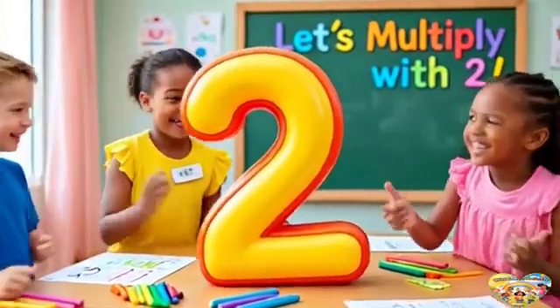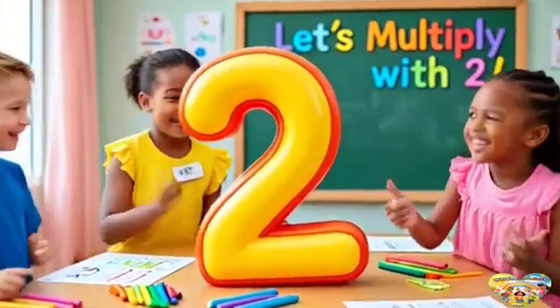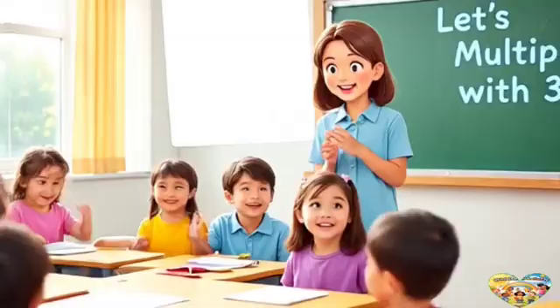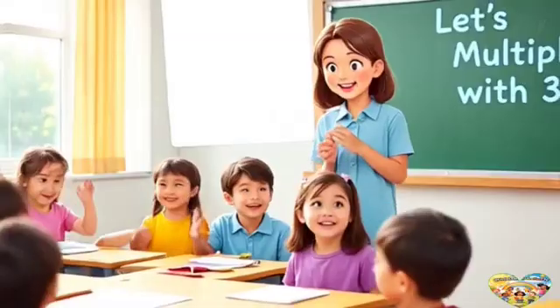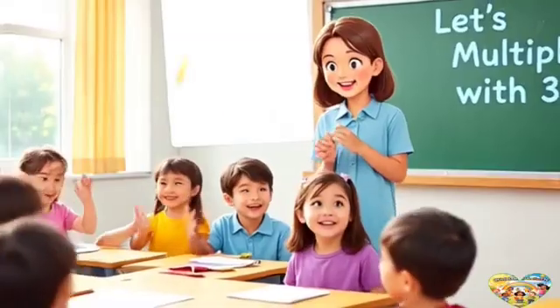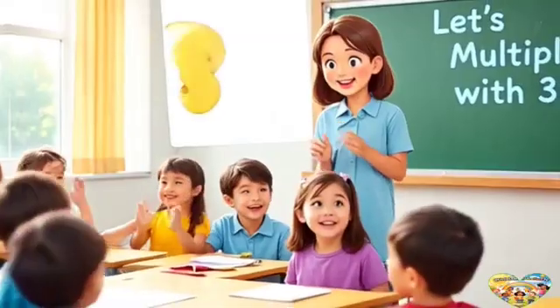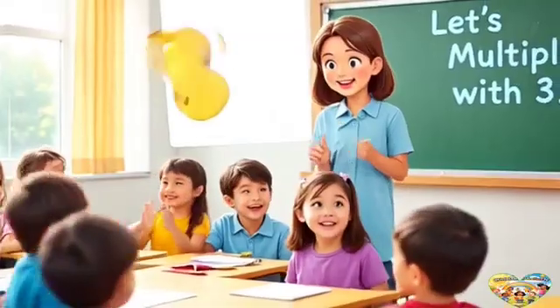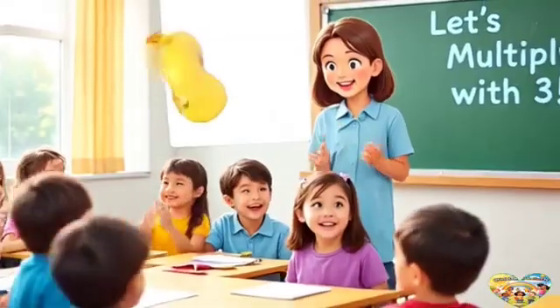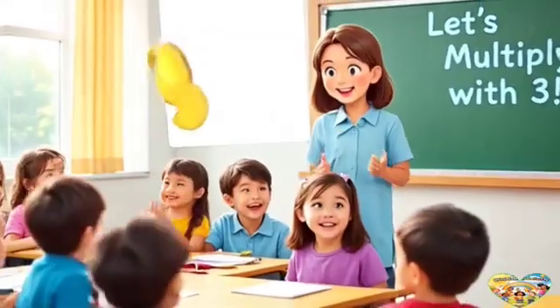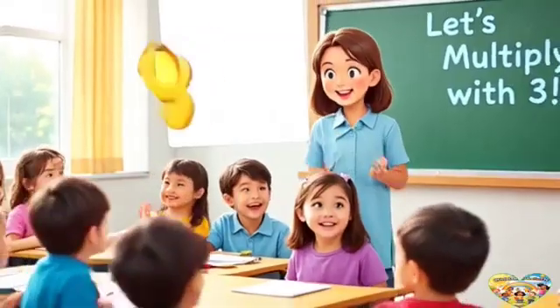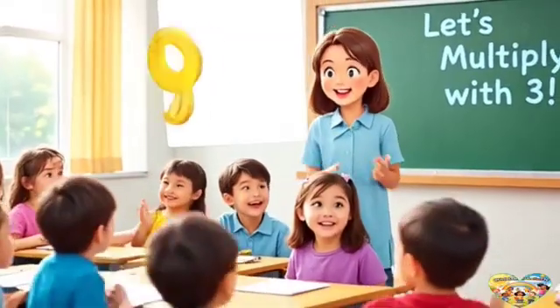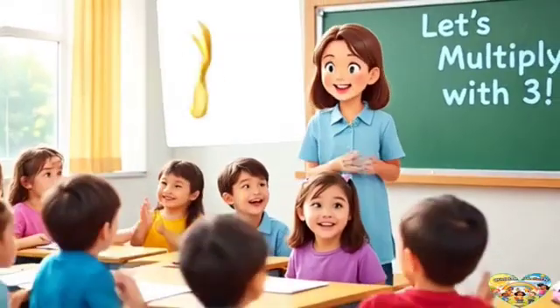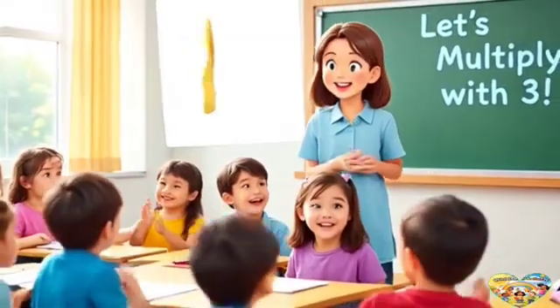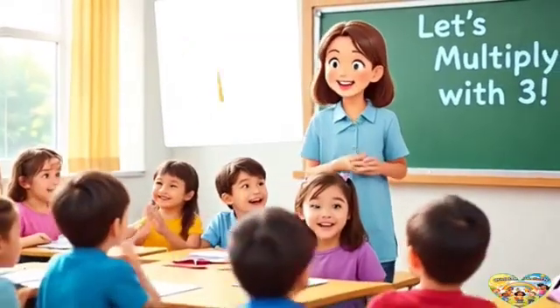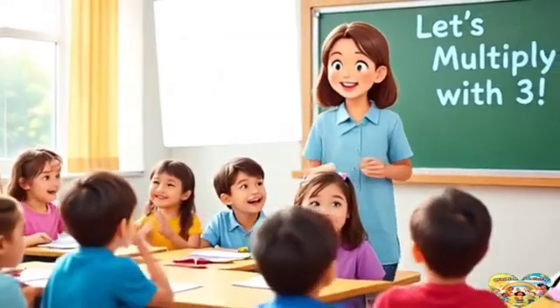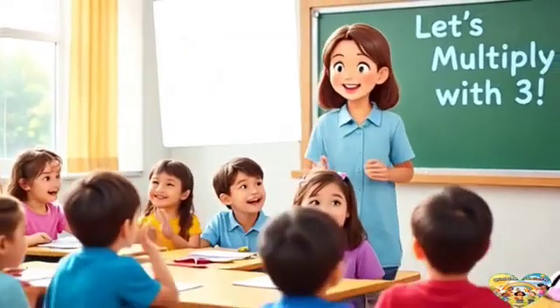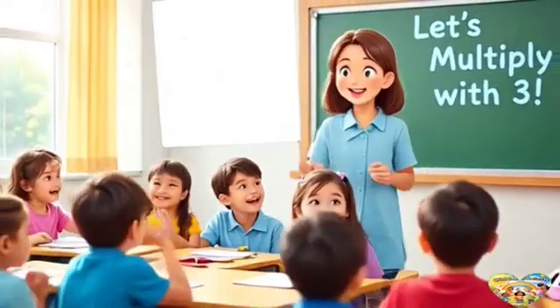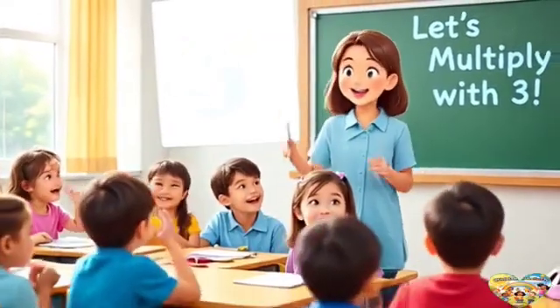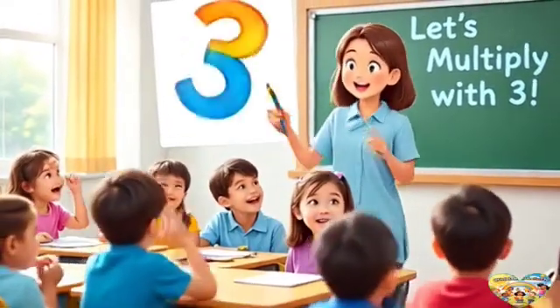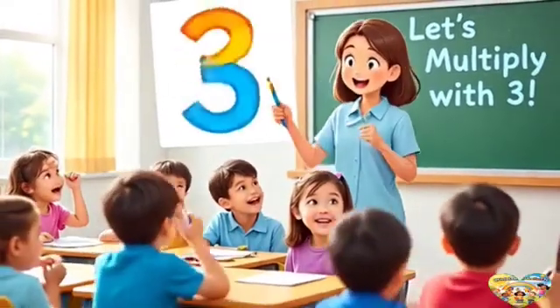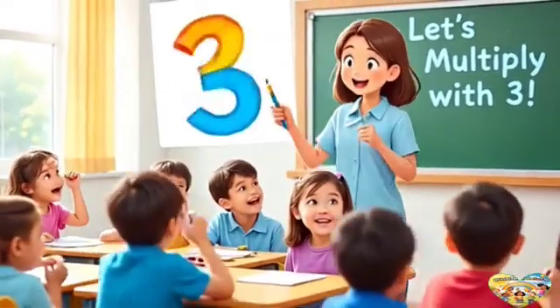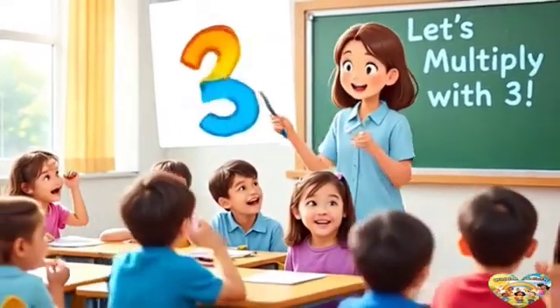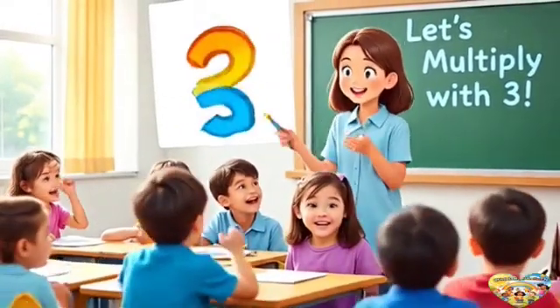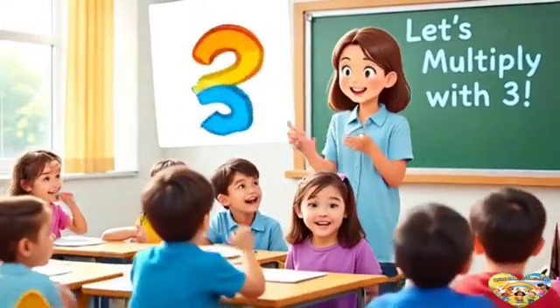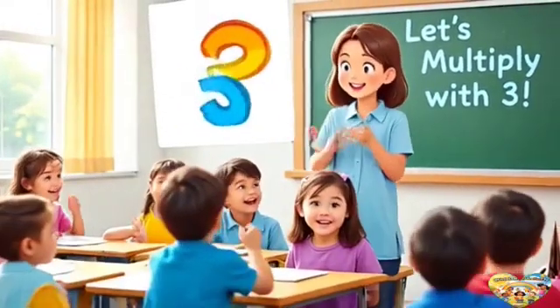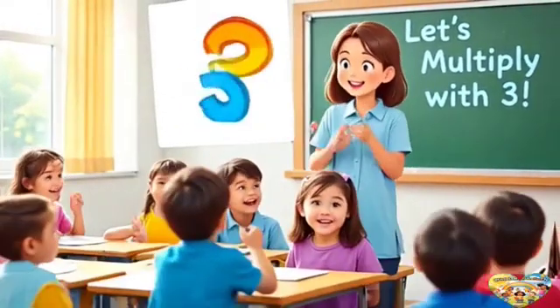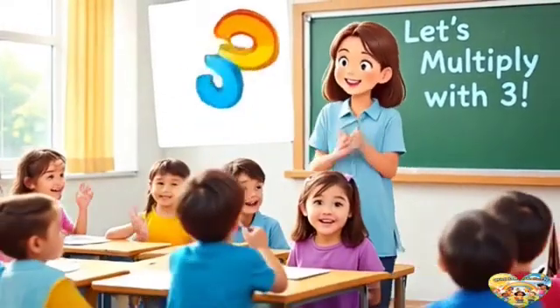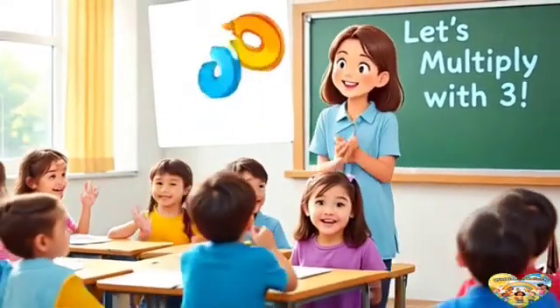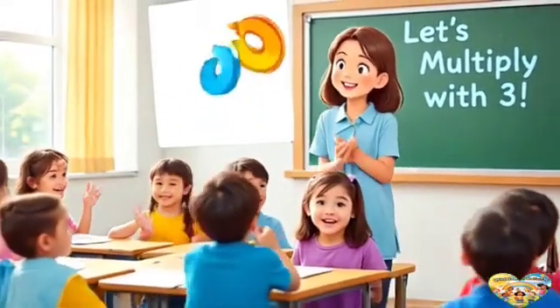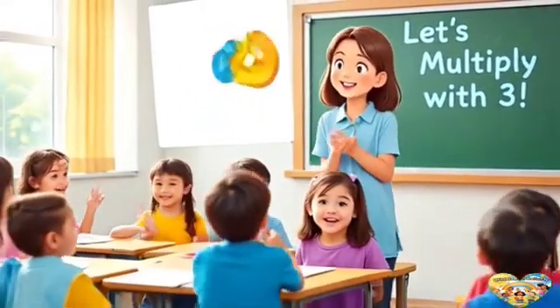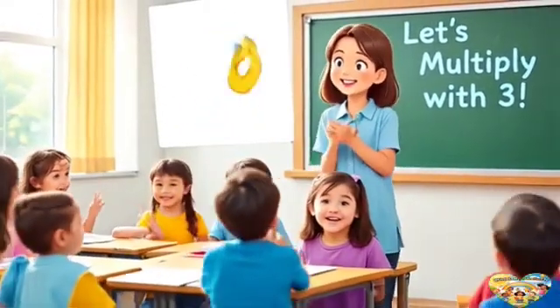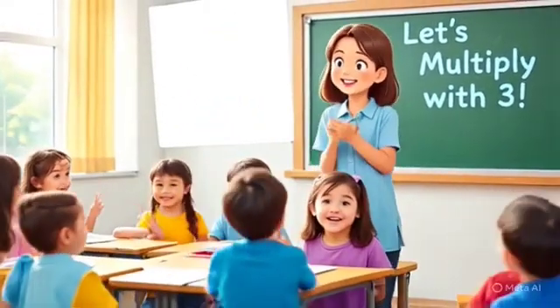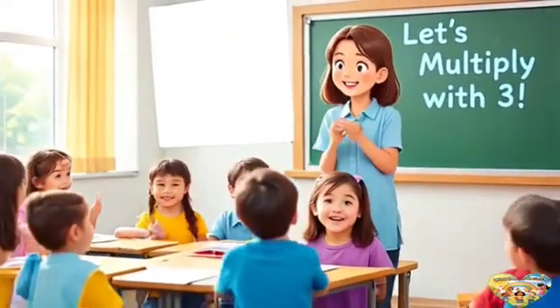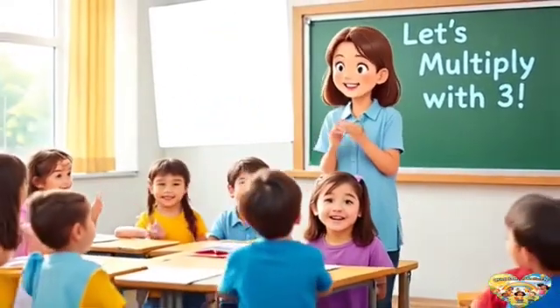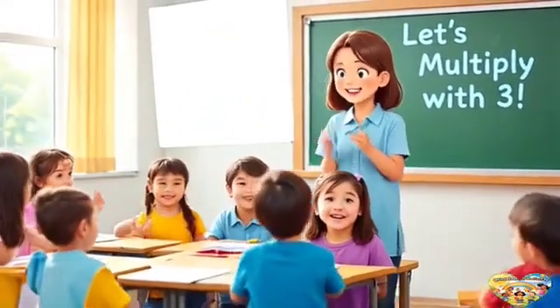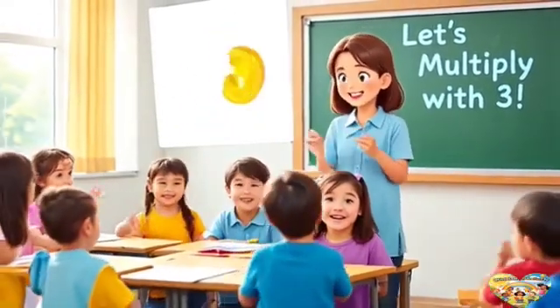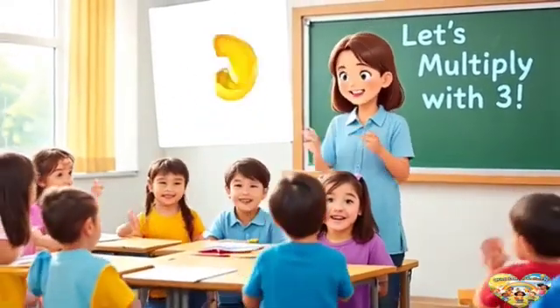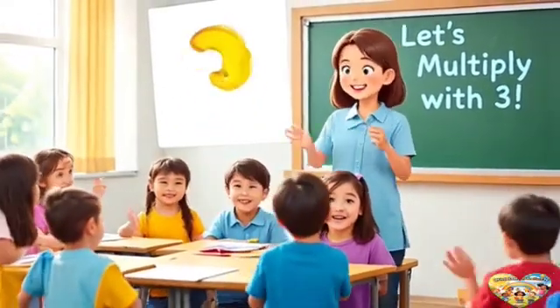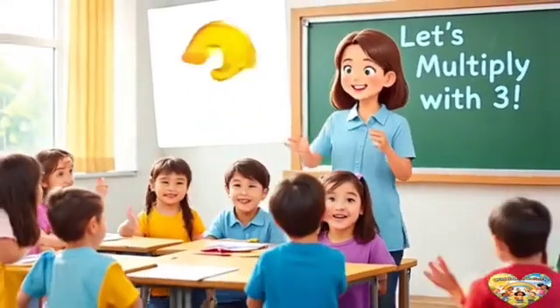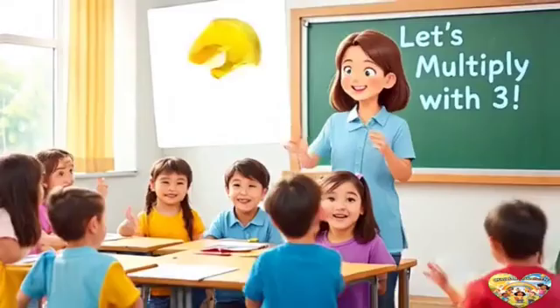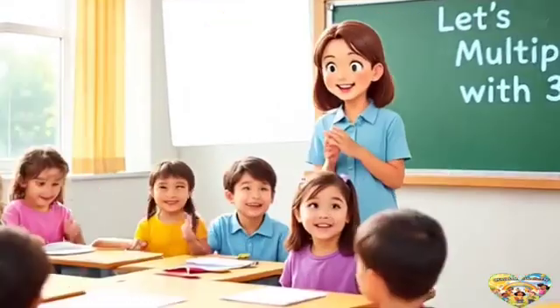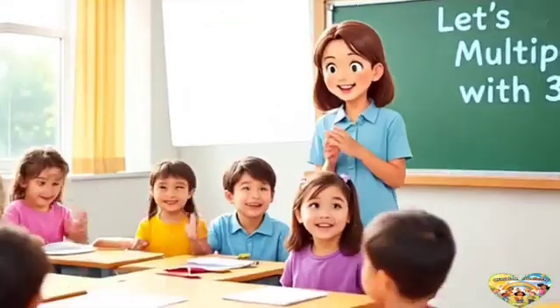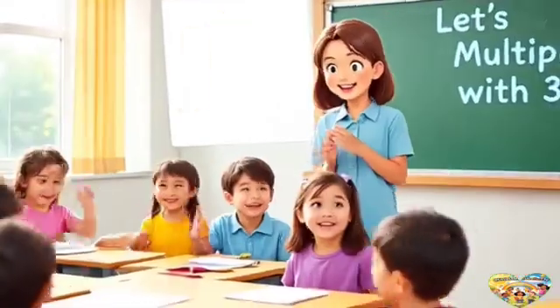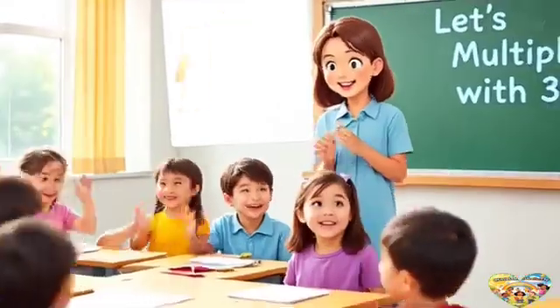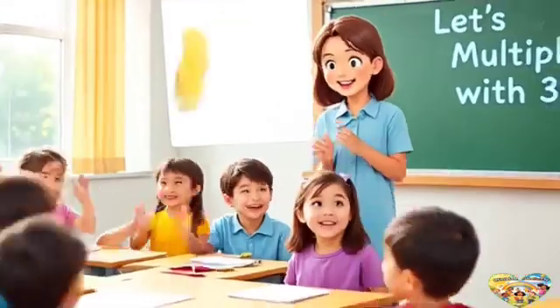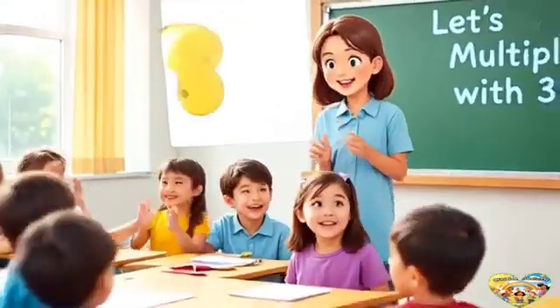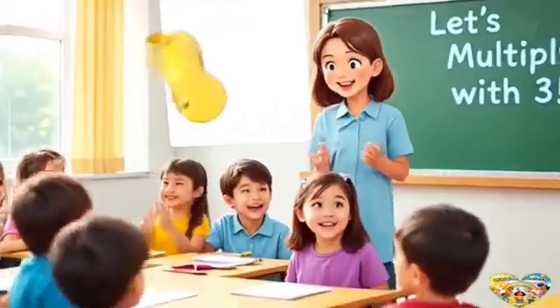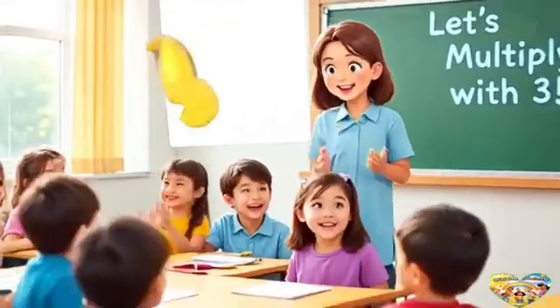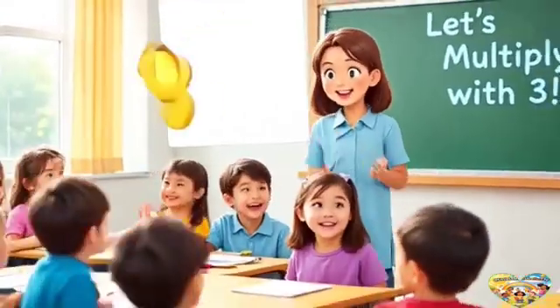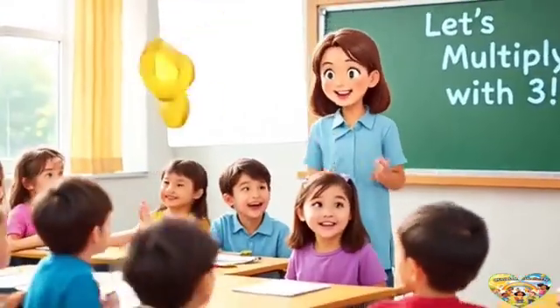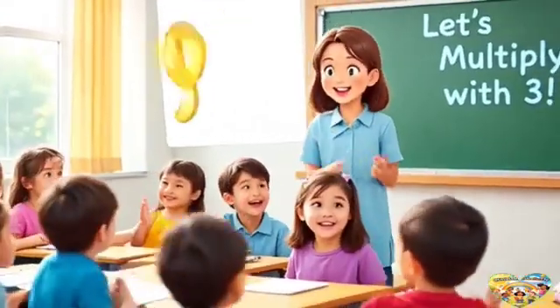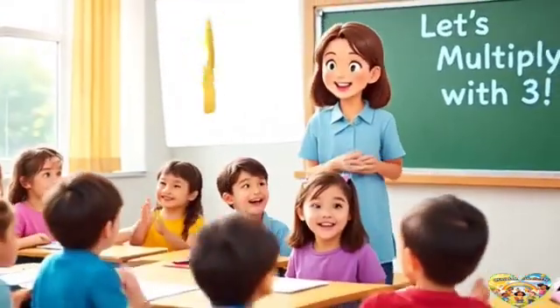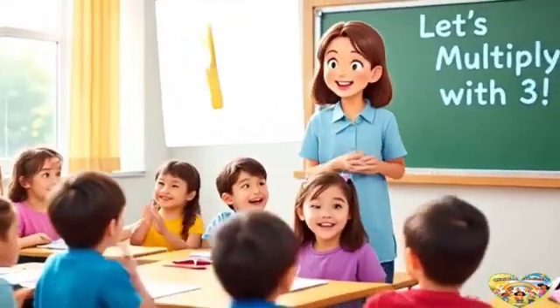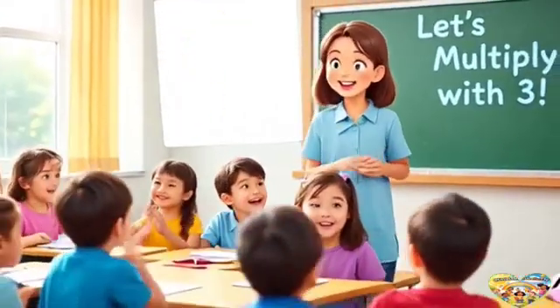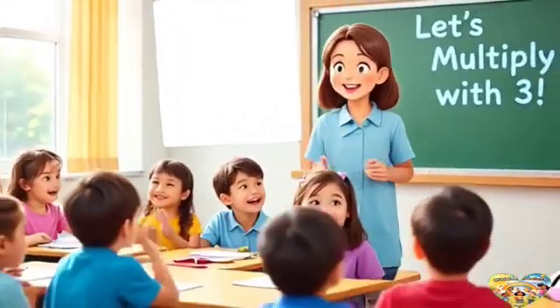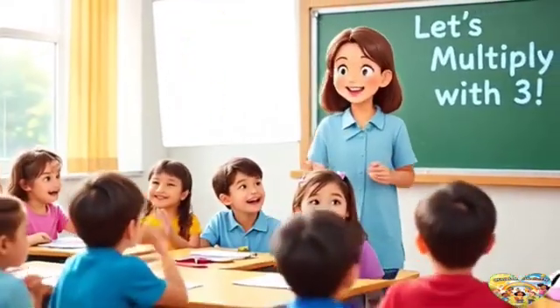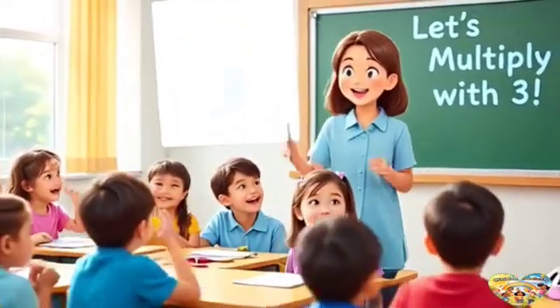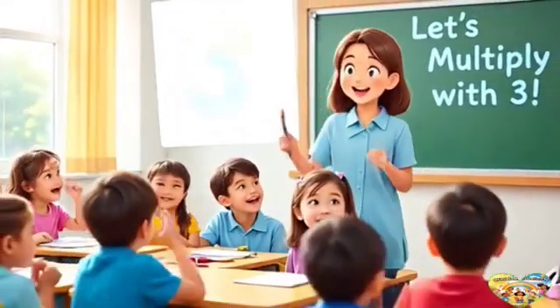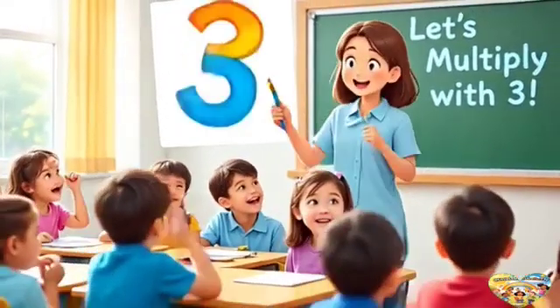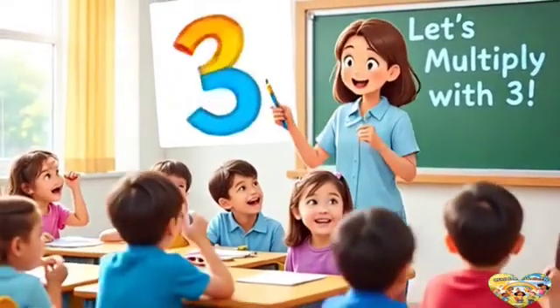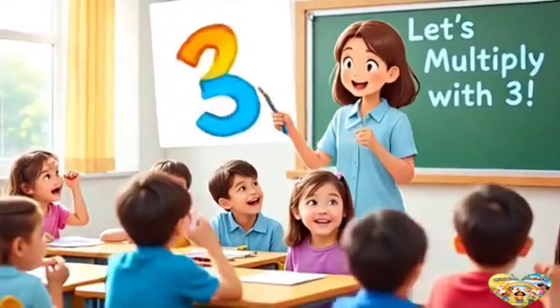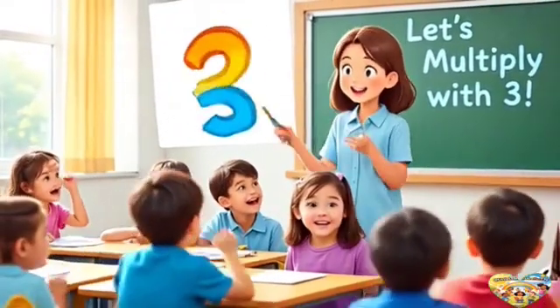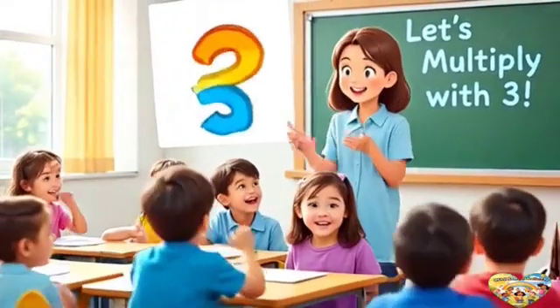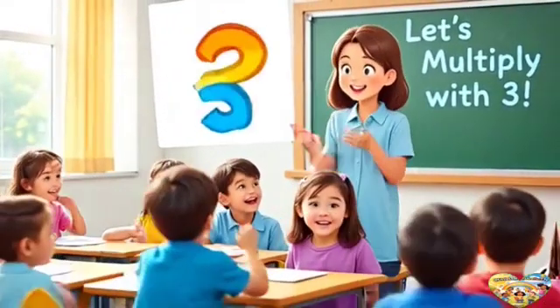Hello children. We are going to learn how to multiply with three through singing. Come on, let's have fun learning.